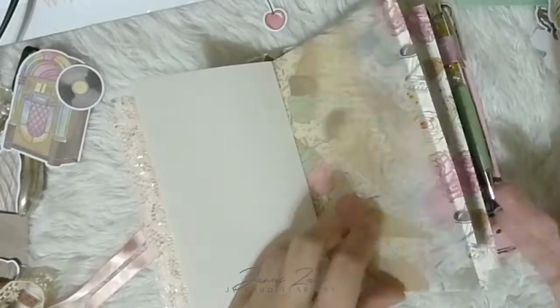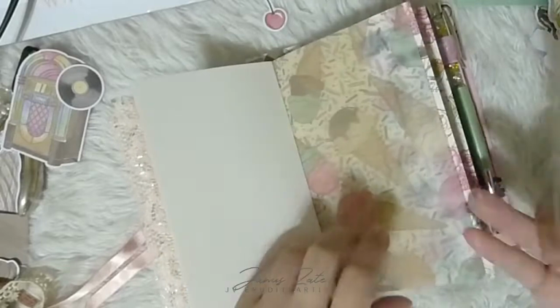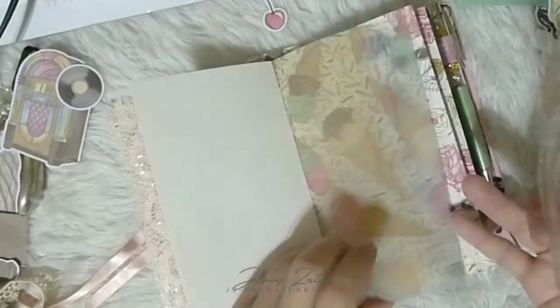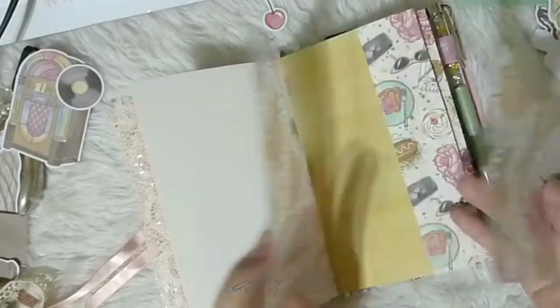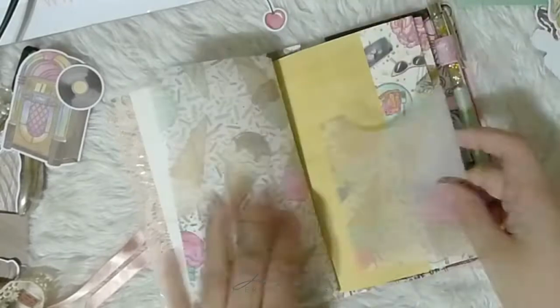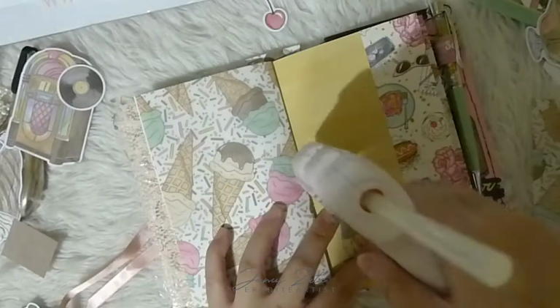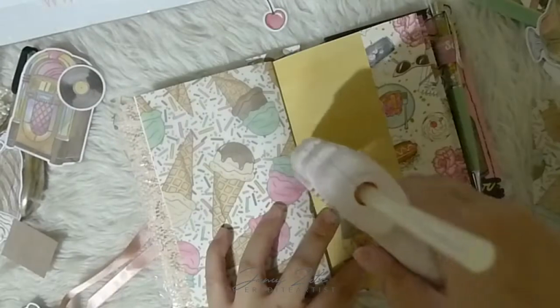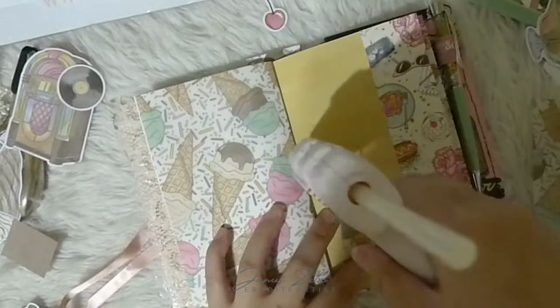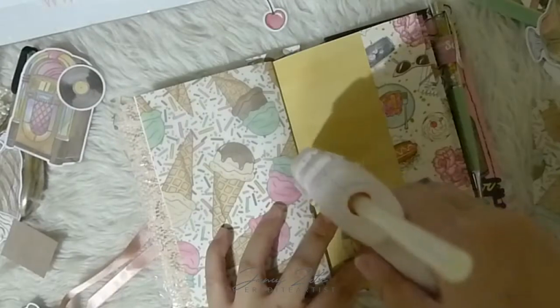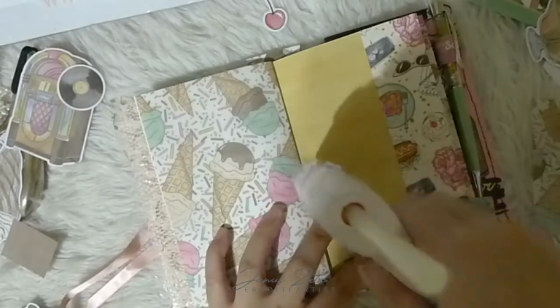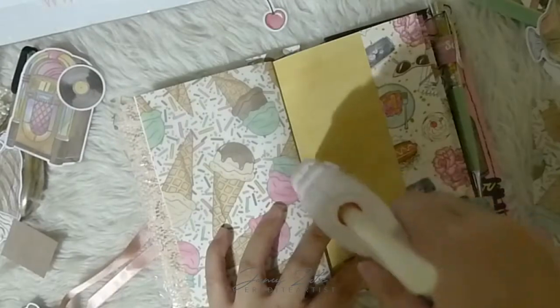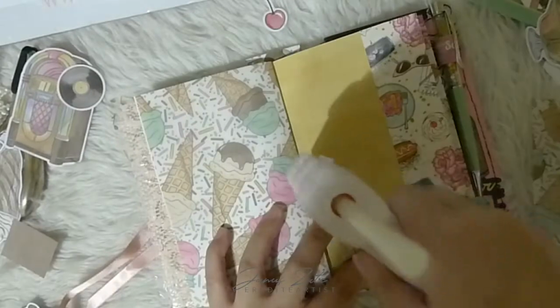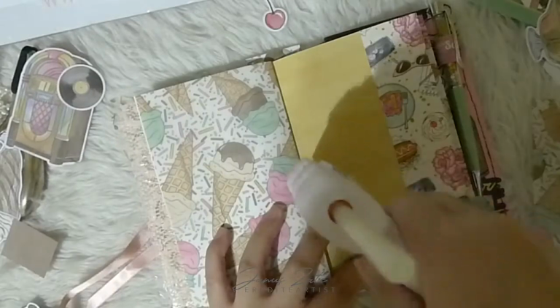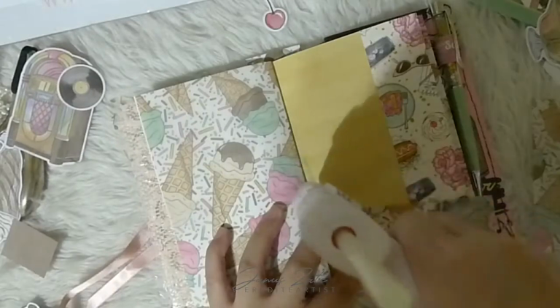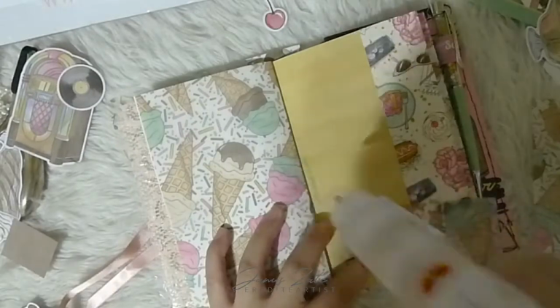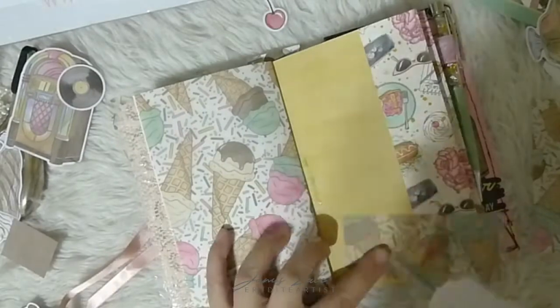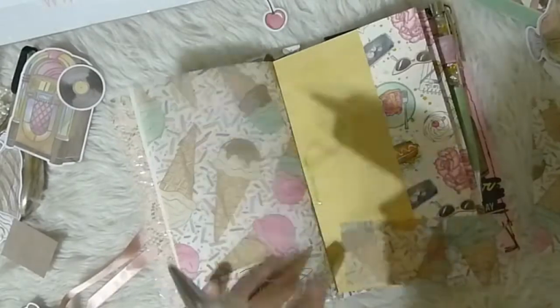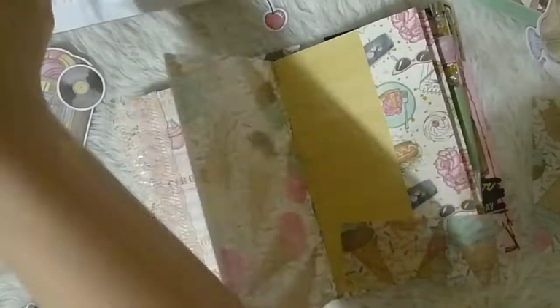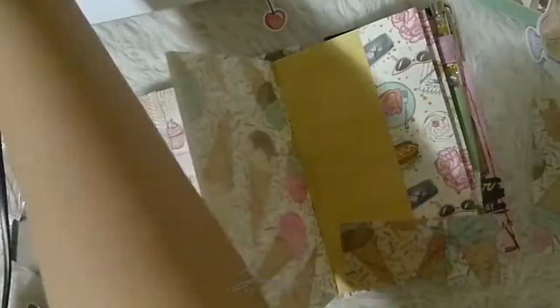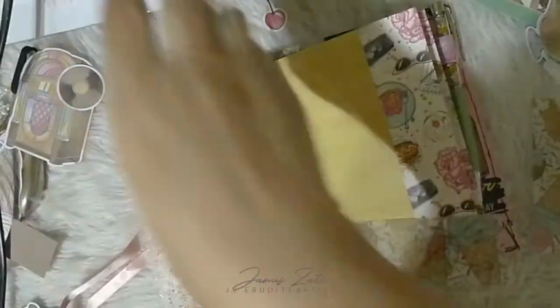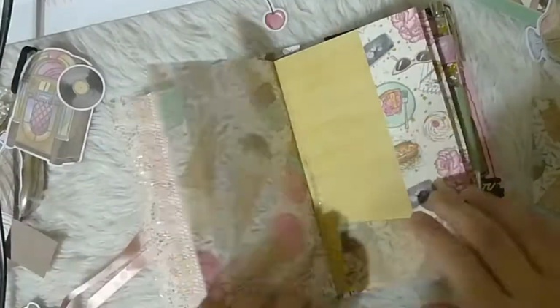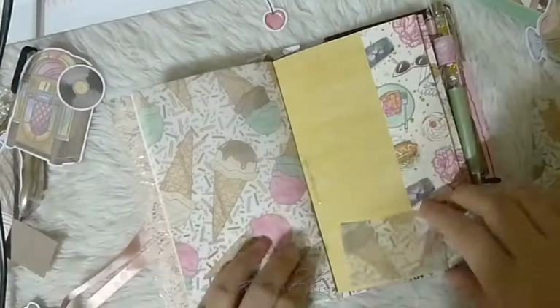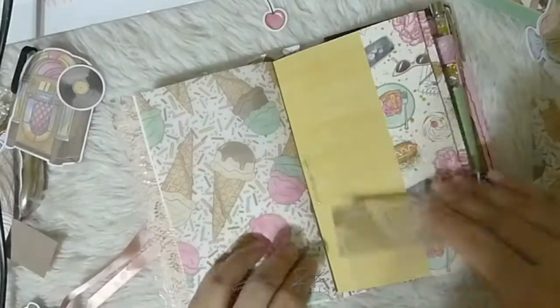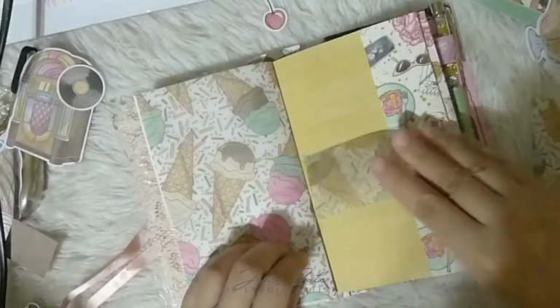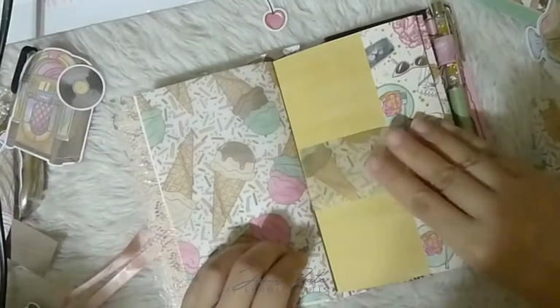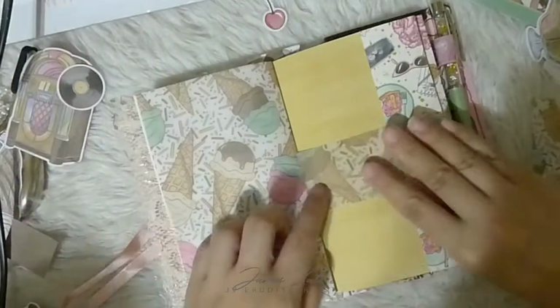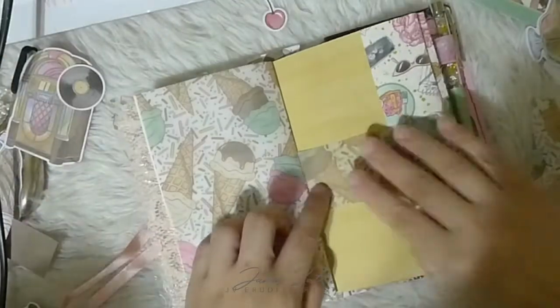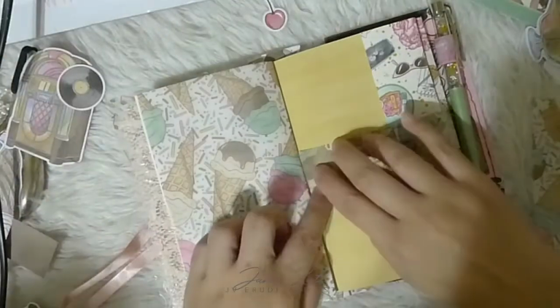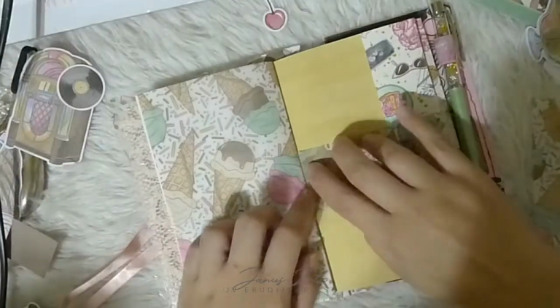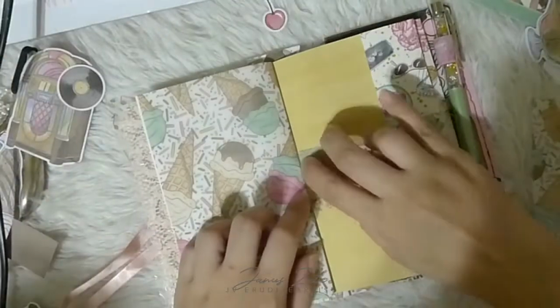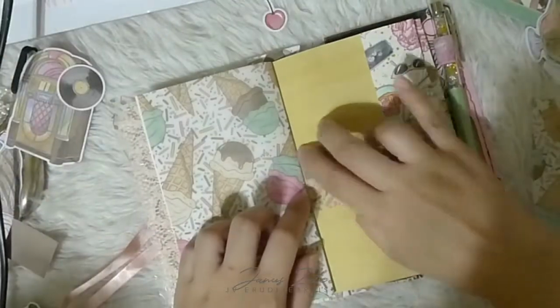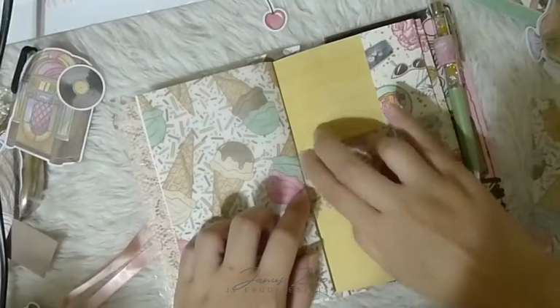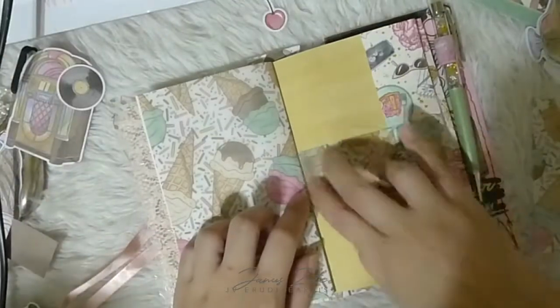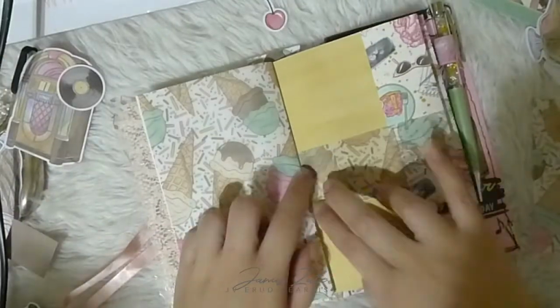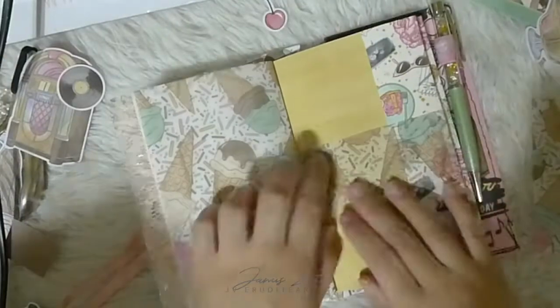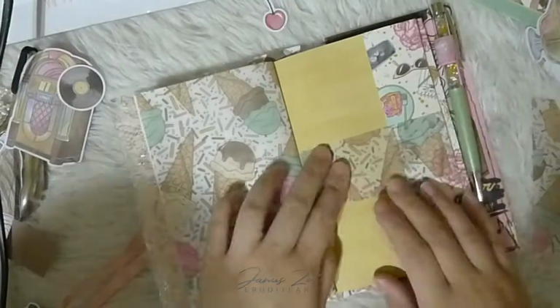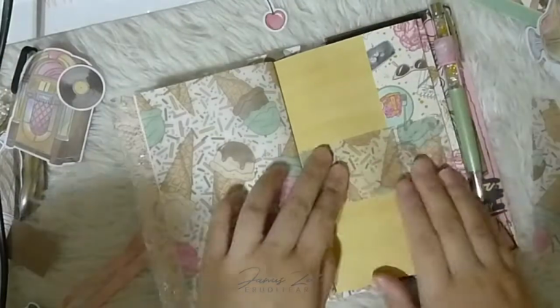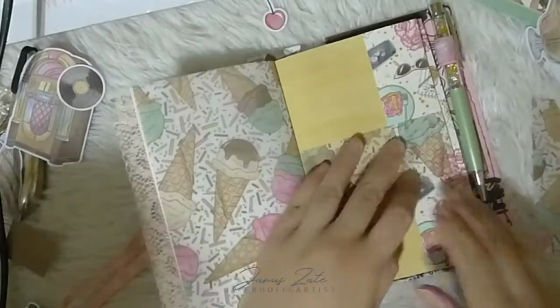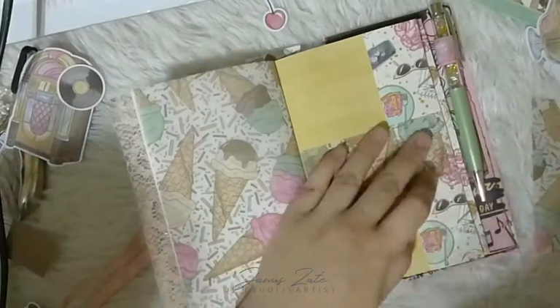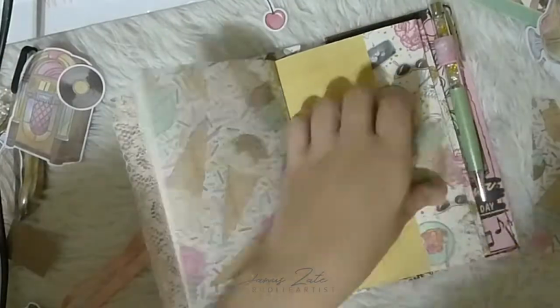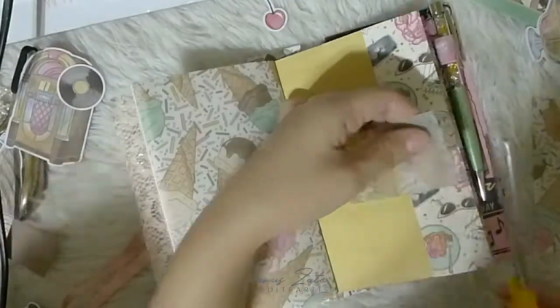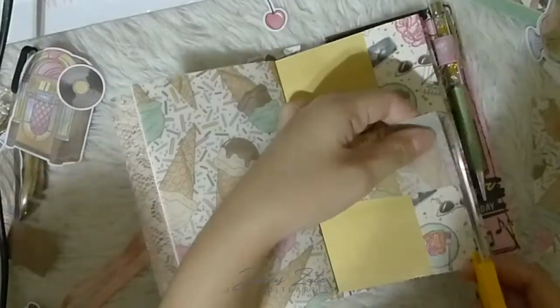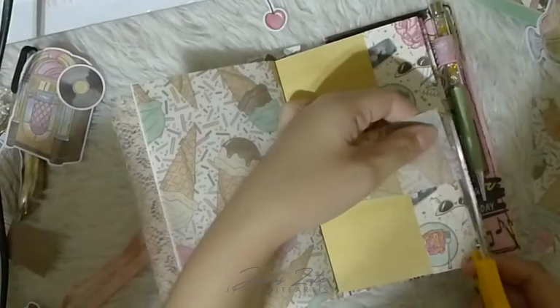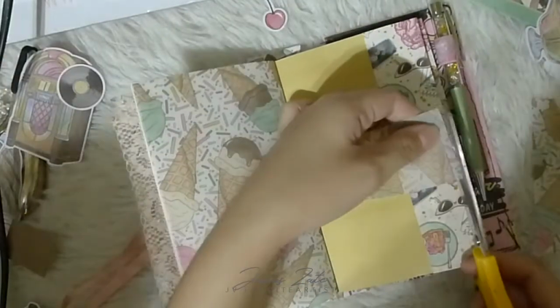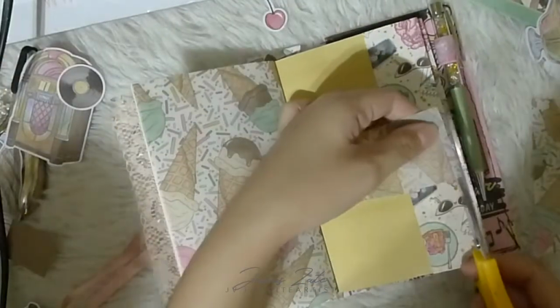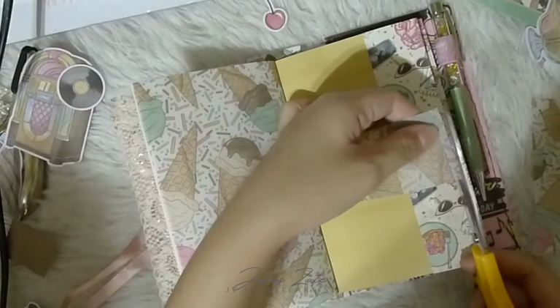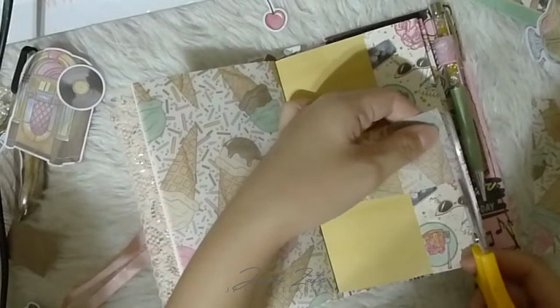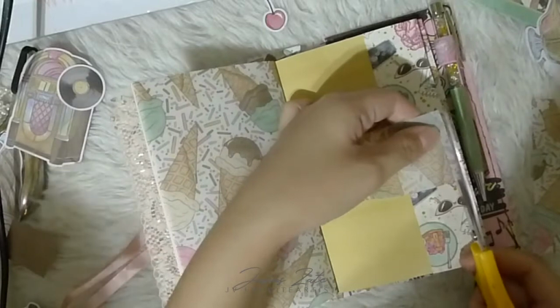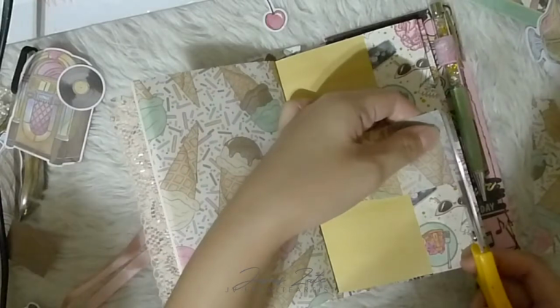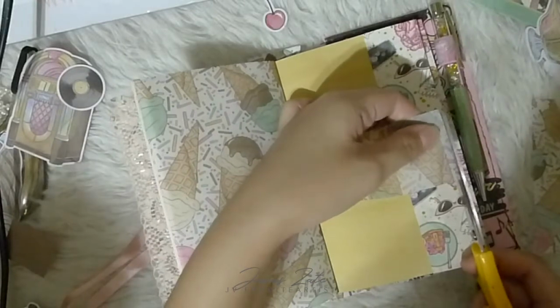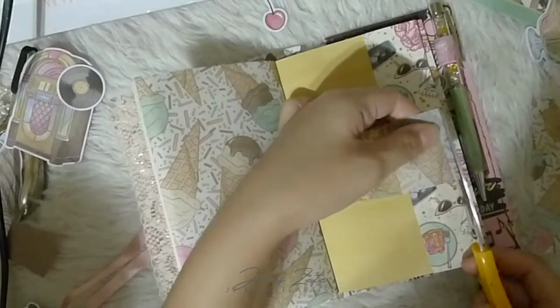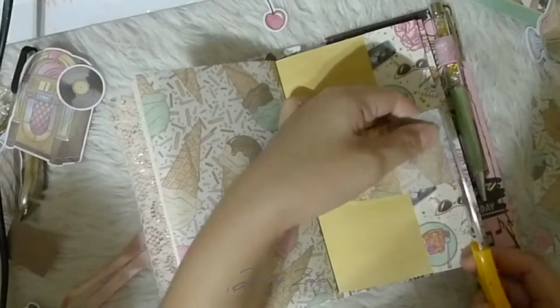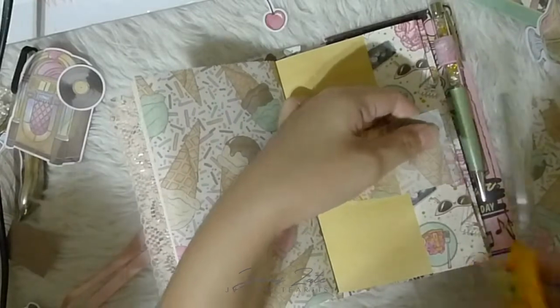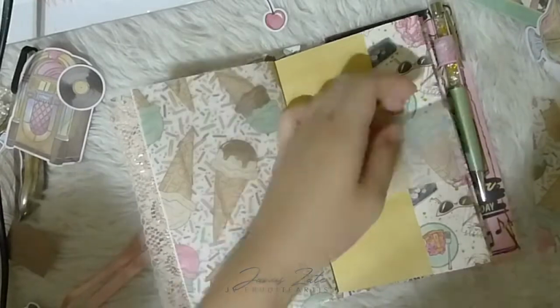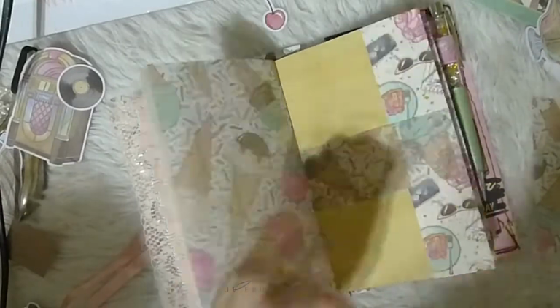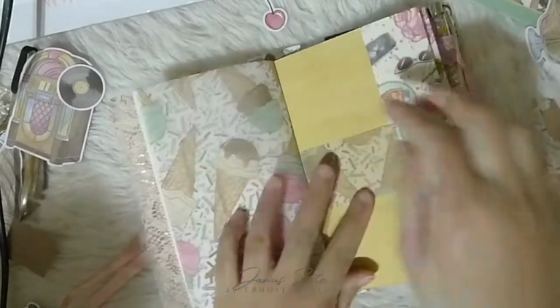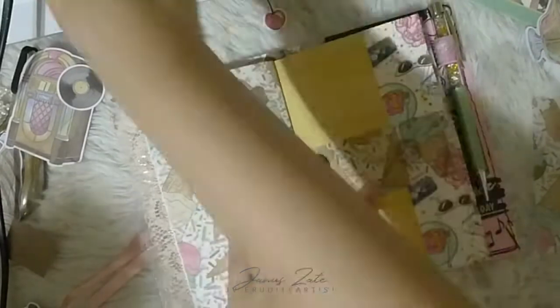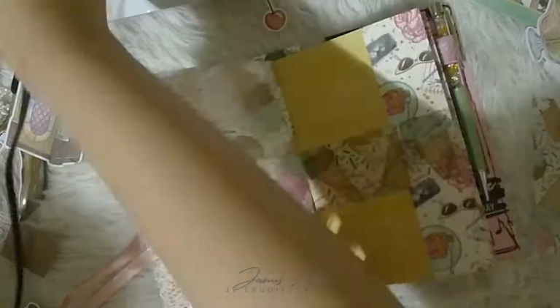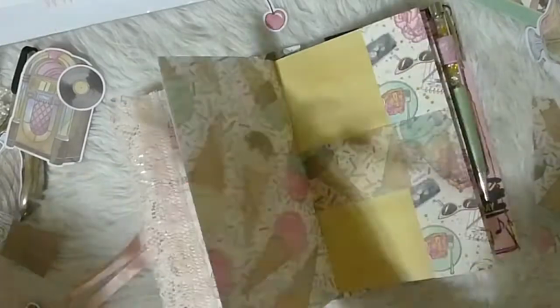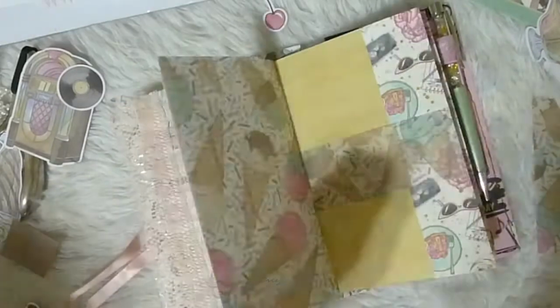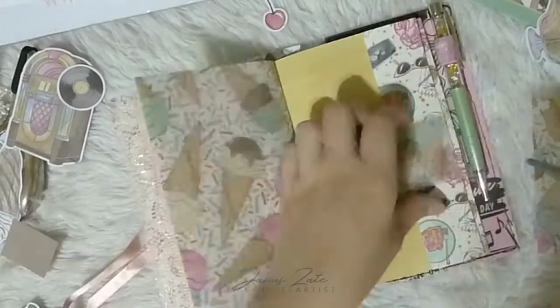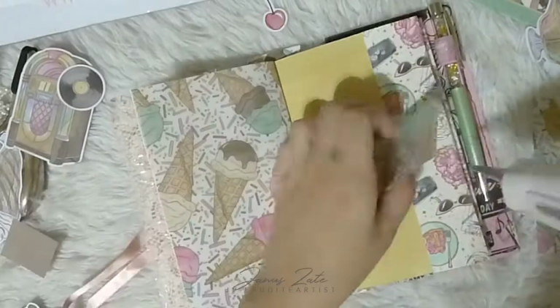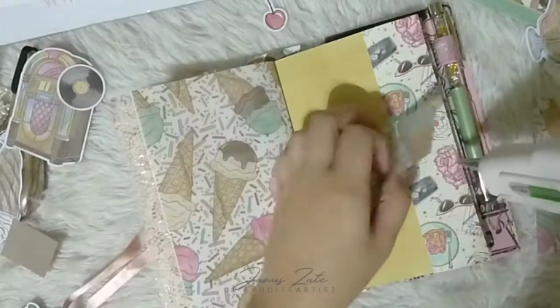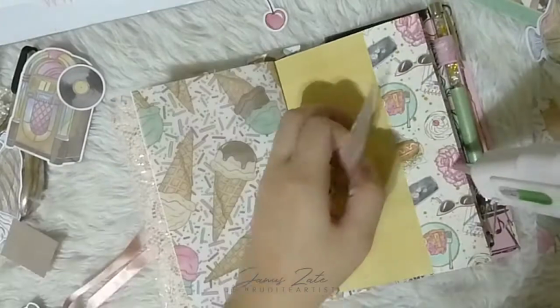I also created a little bar at the end so I can slip in the memo pad as well.